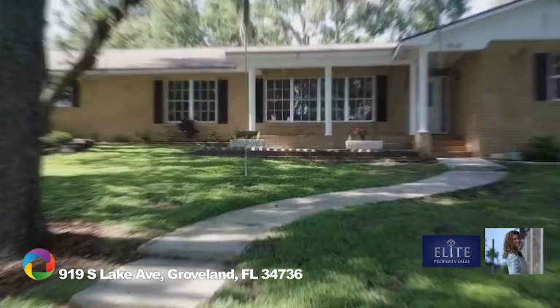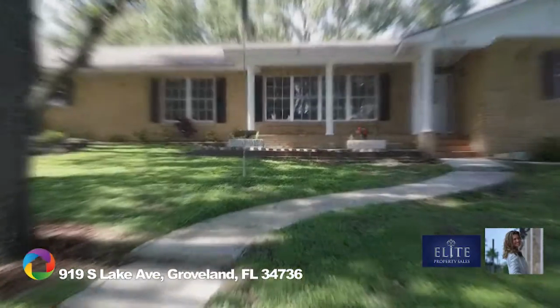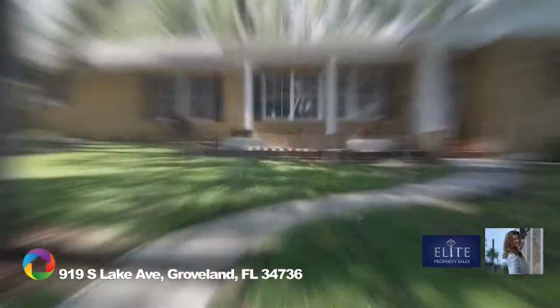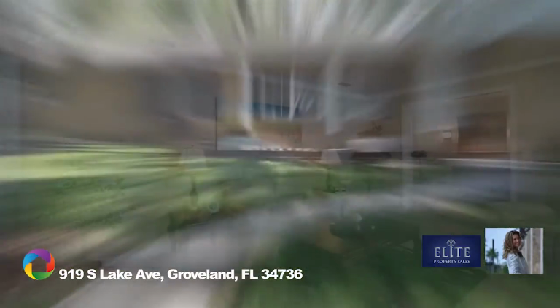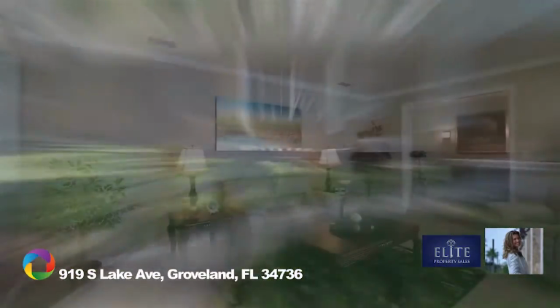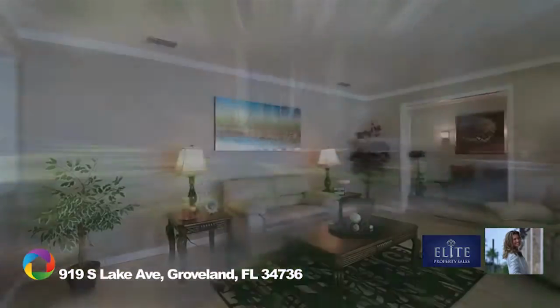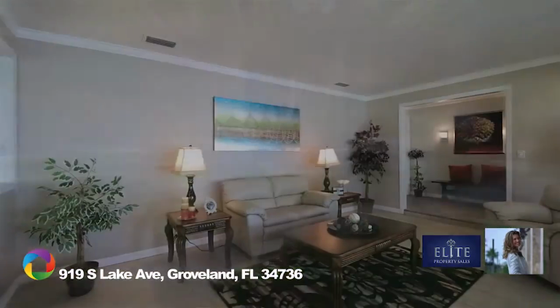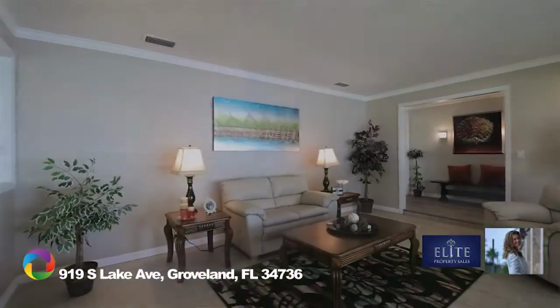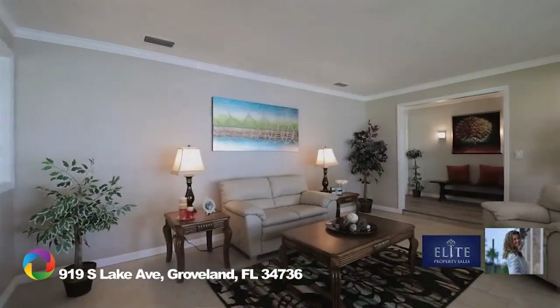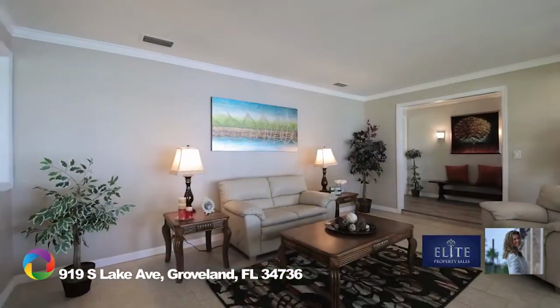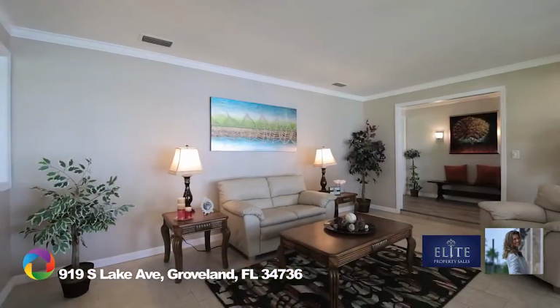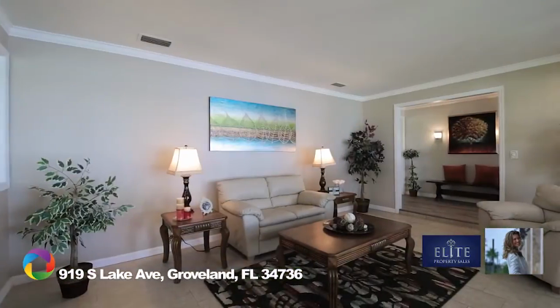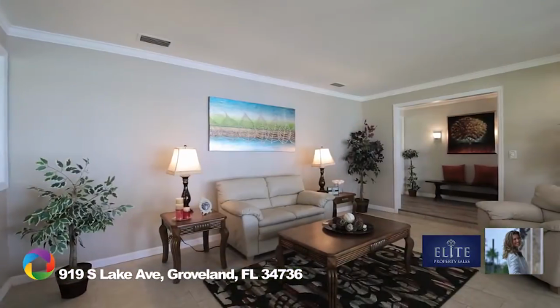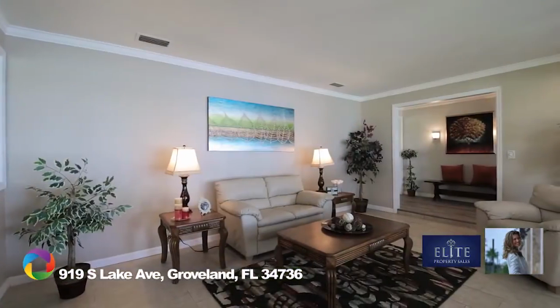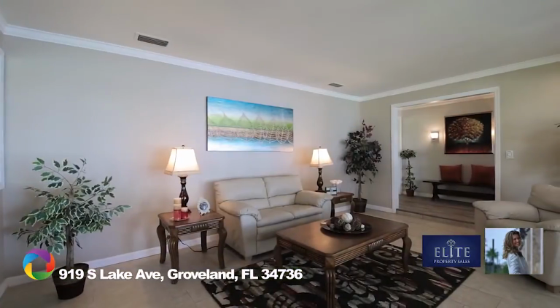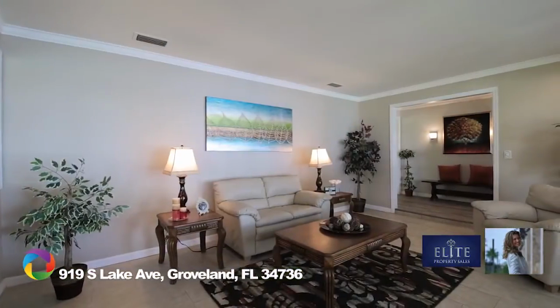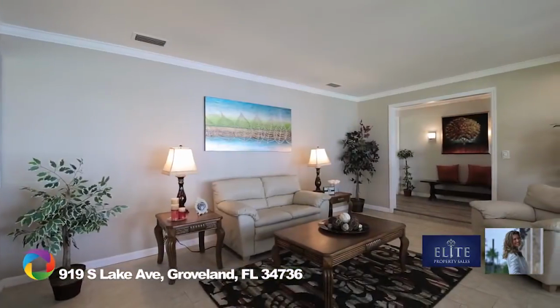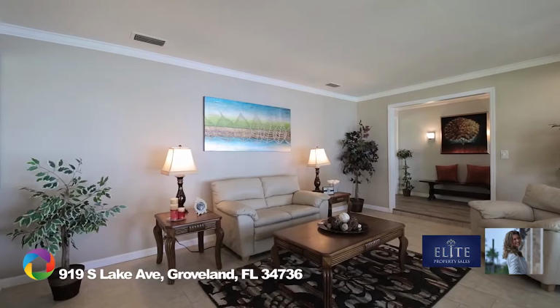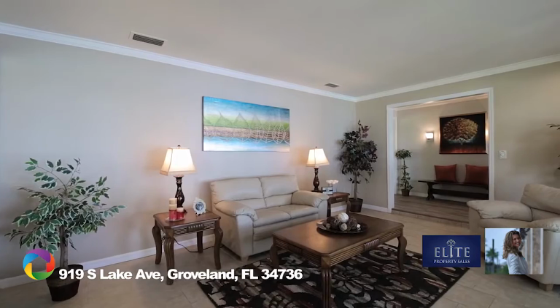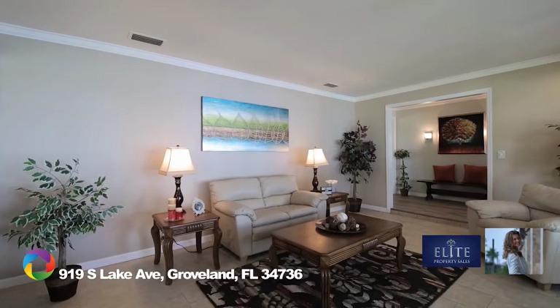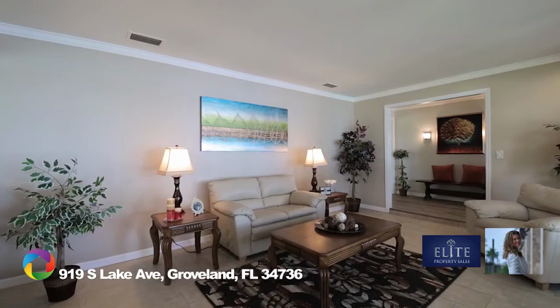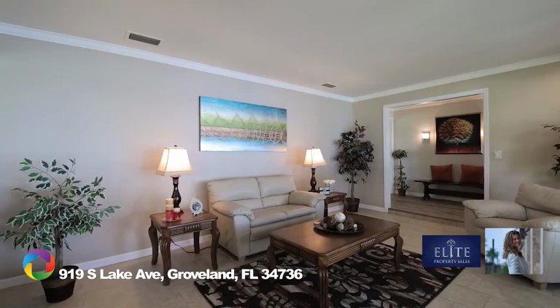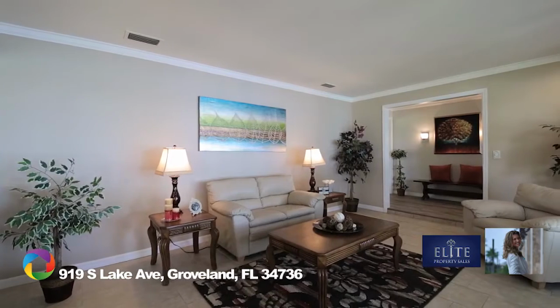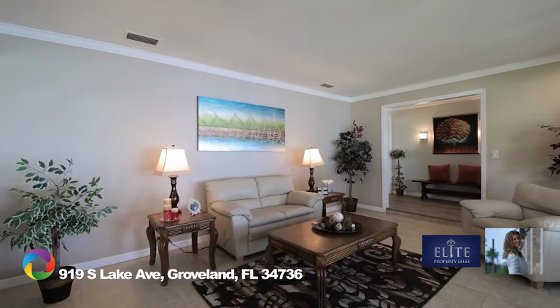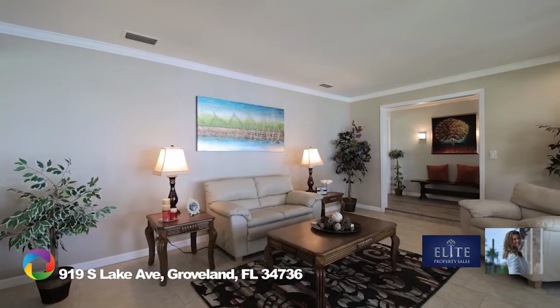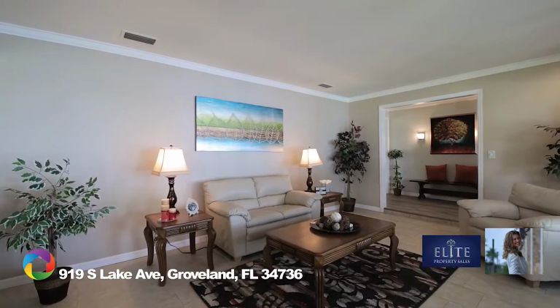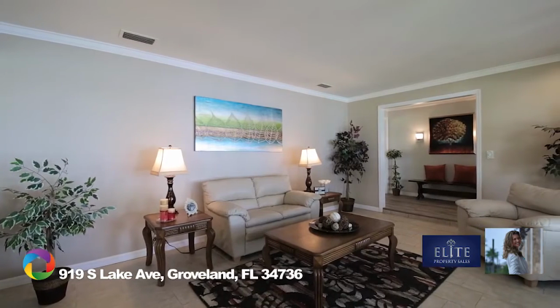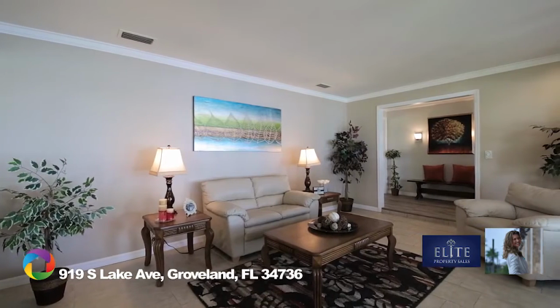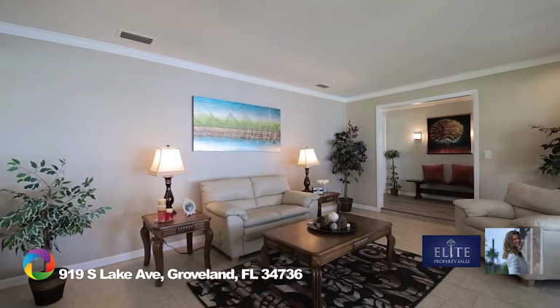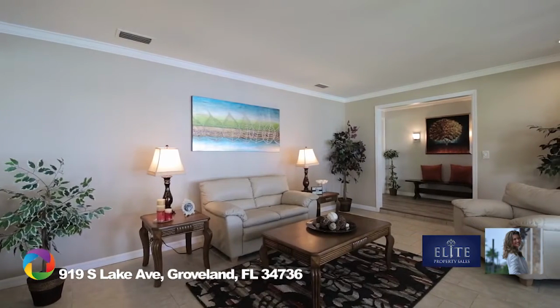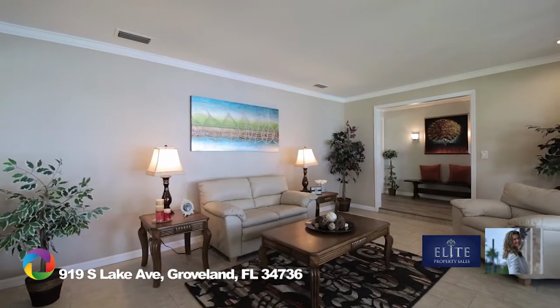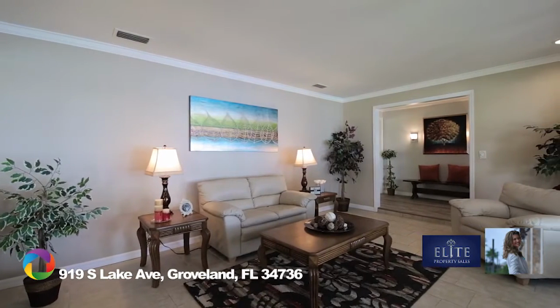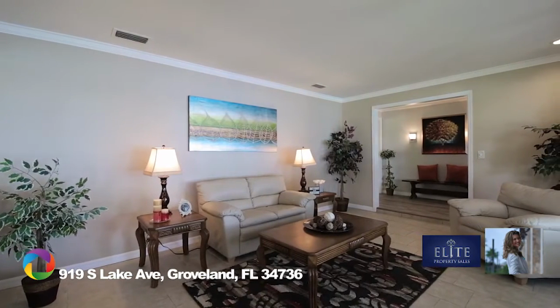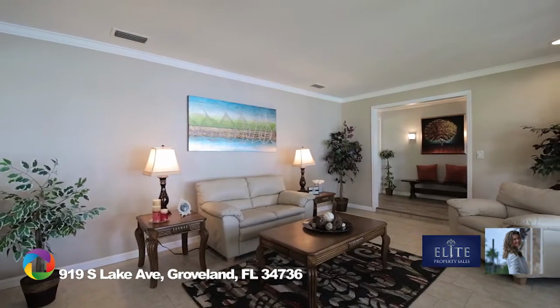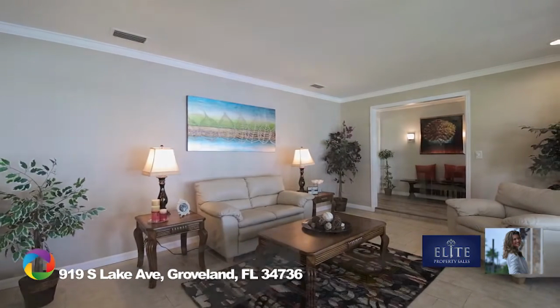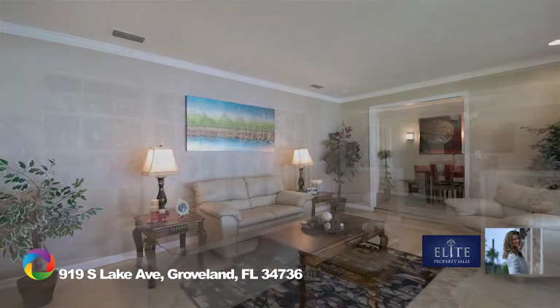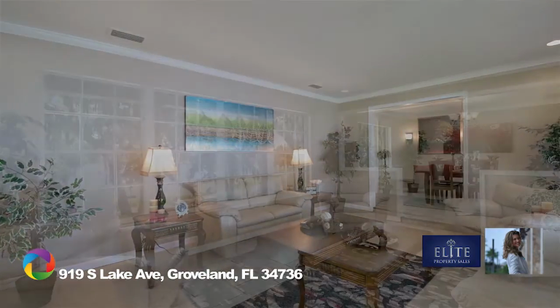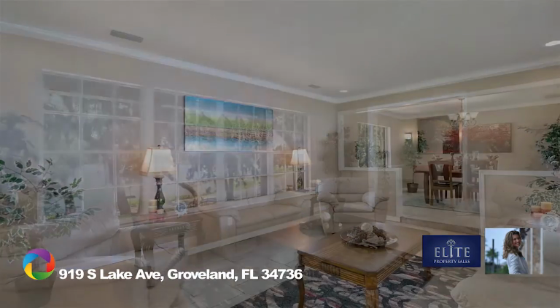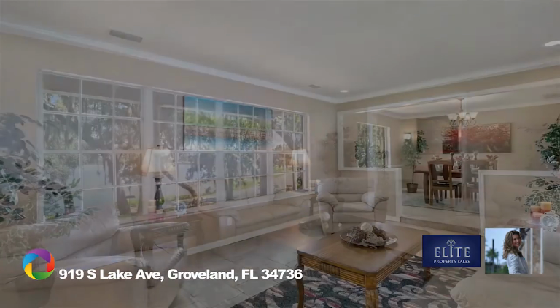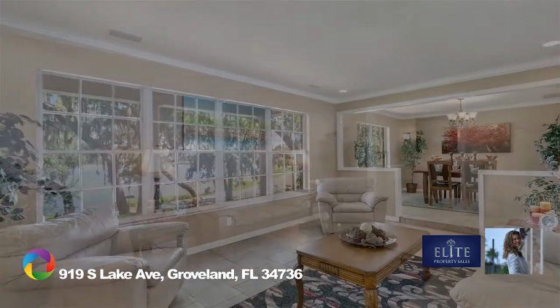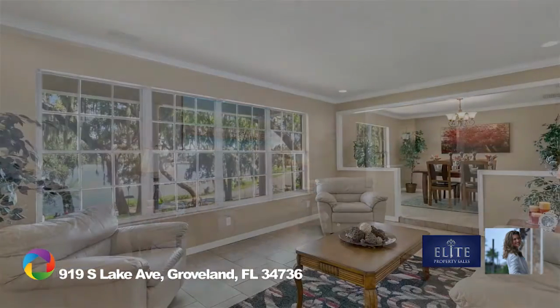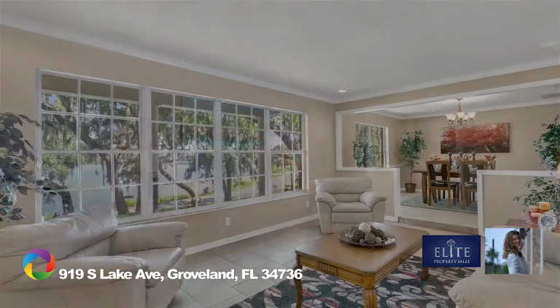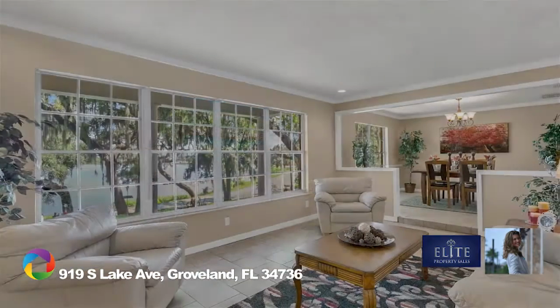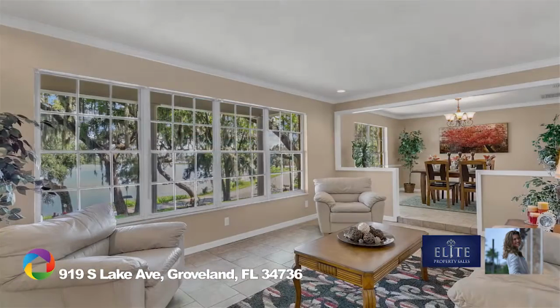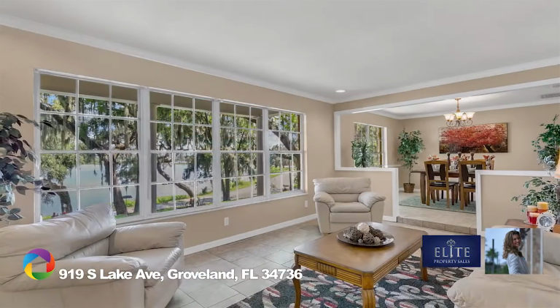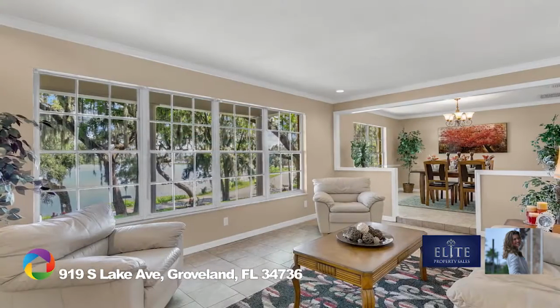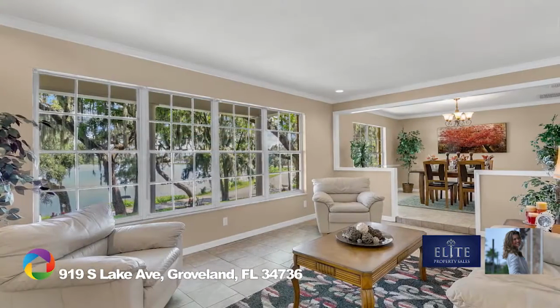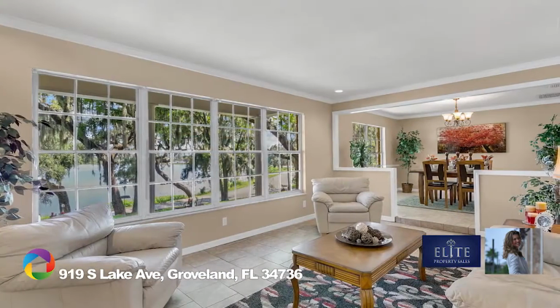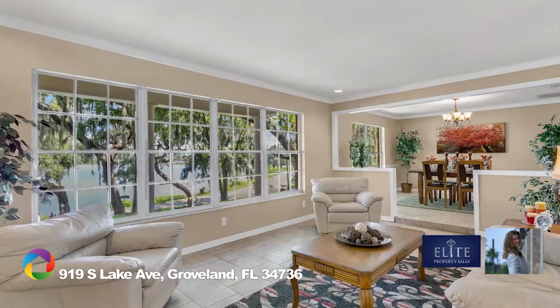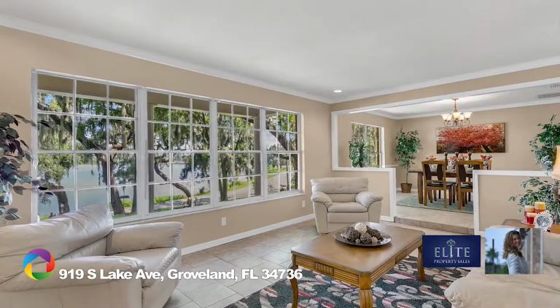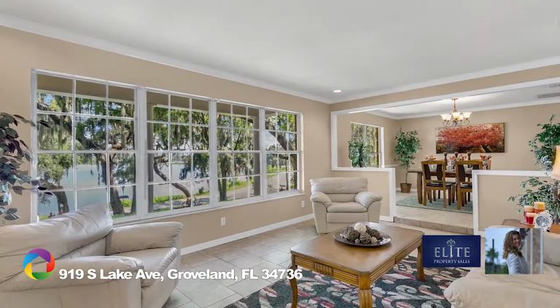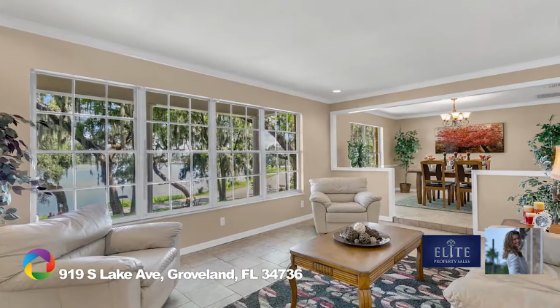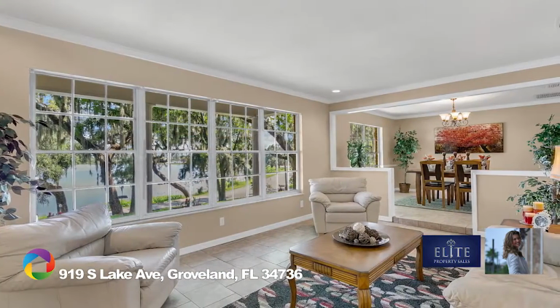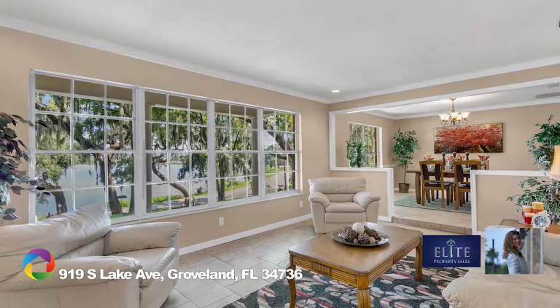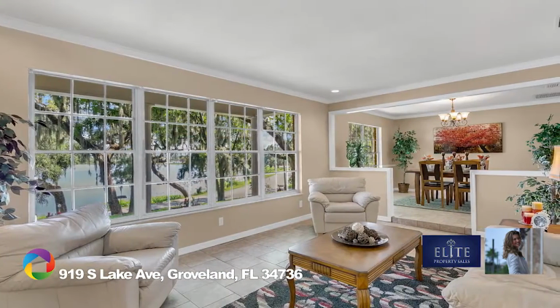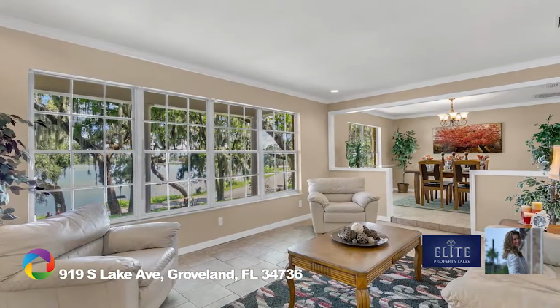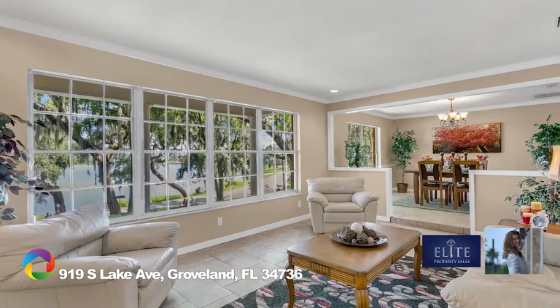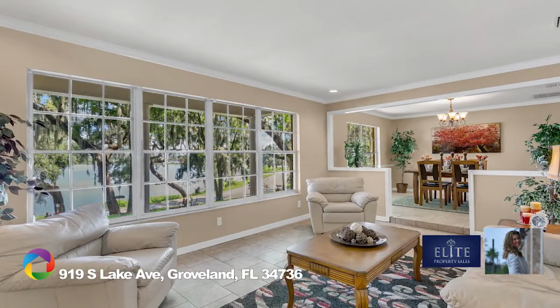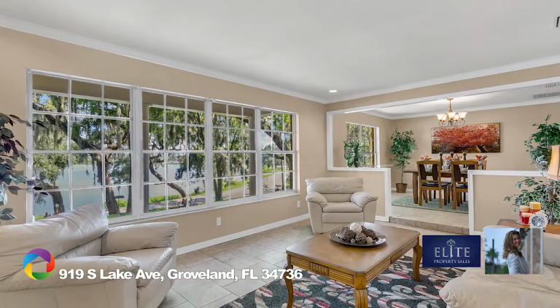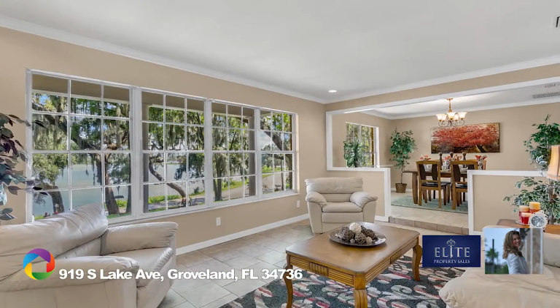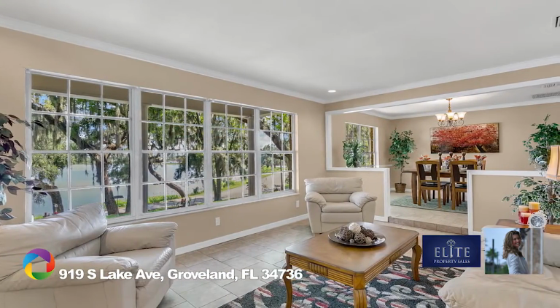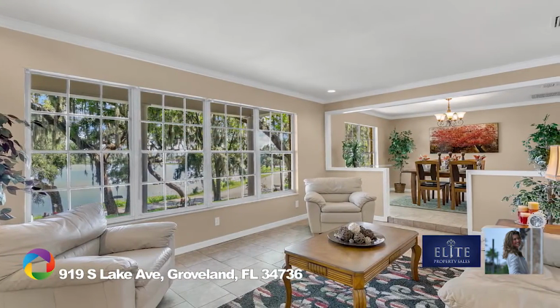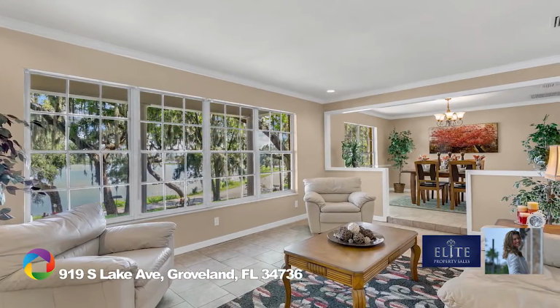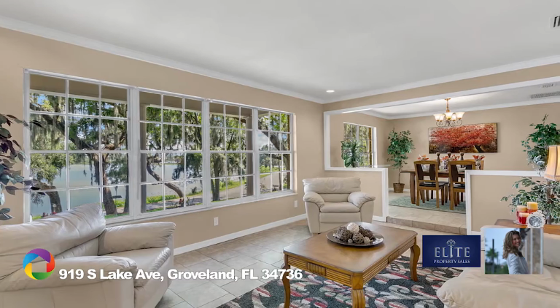Step inside to the welcoming front living and dining area combo, with windows in each room showcasing the lake's tranquil scenery.